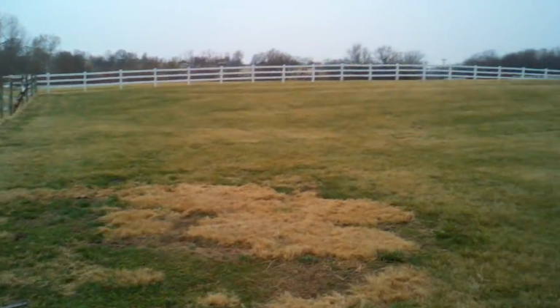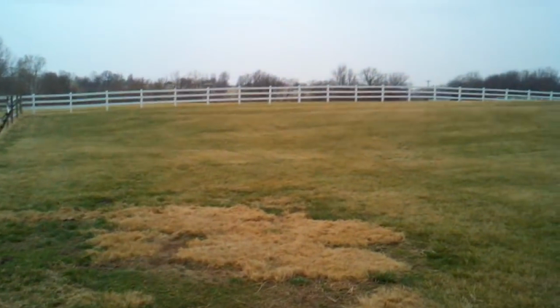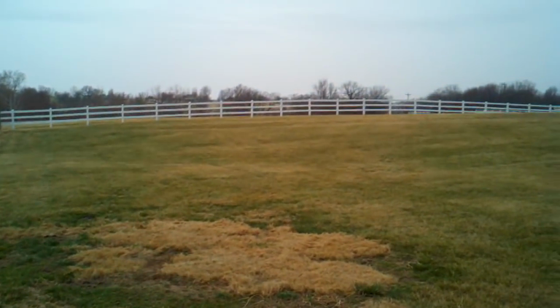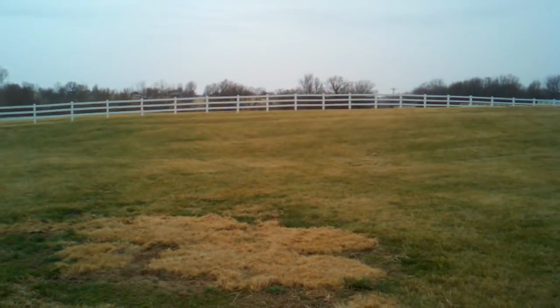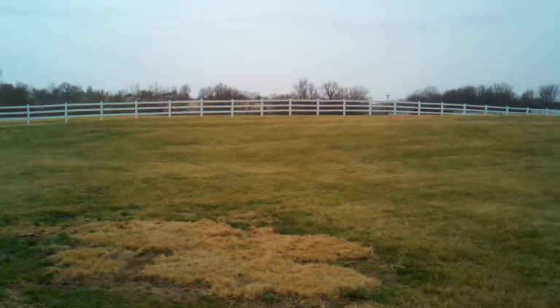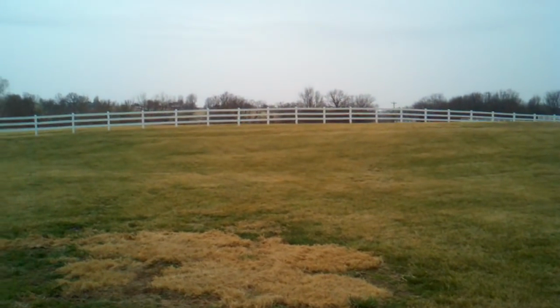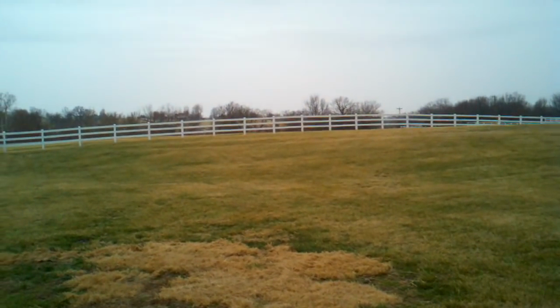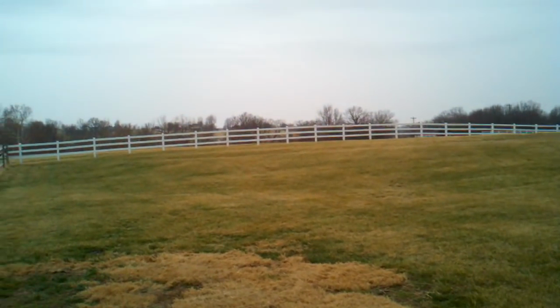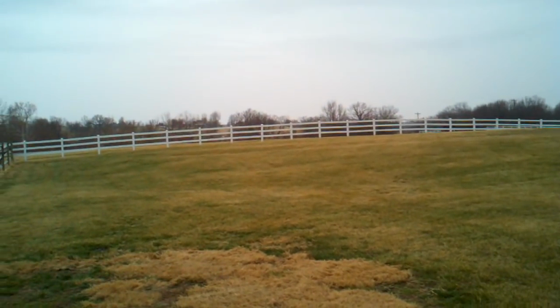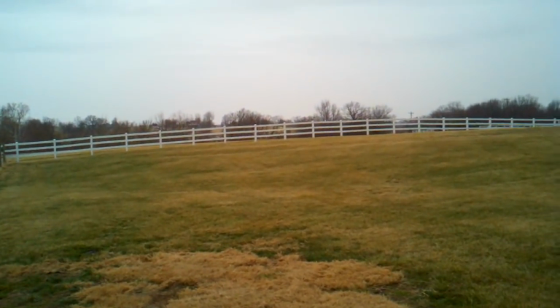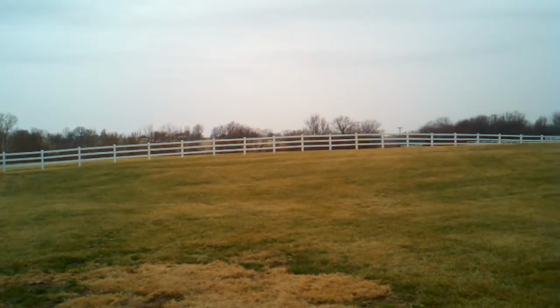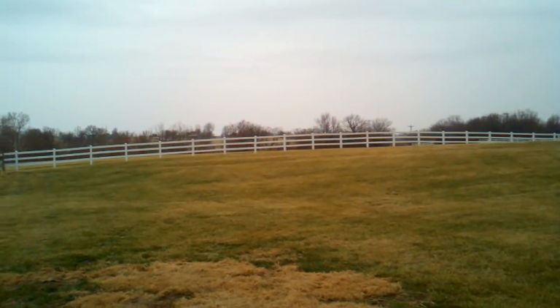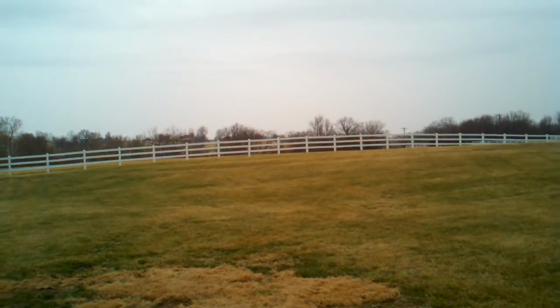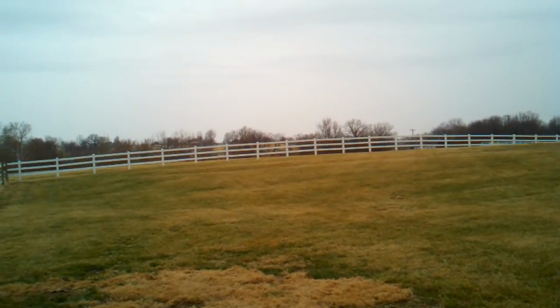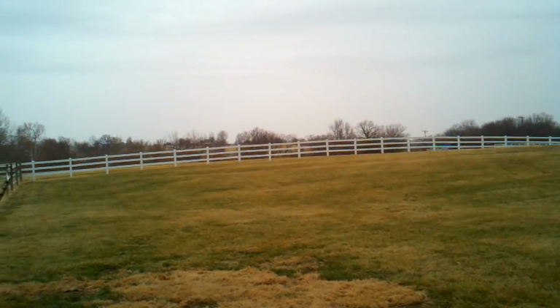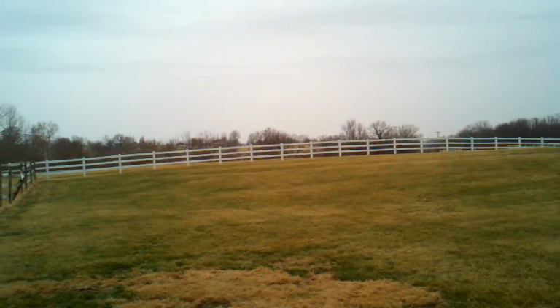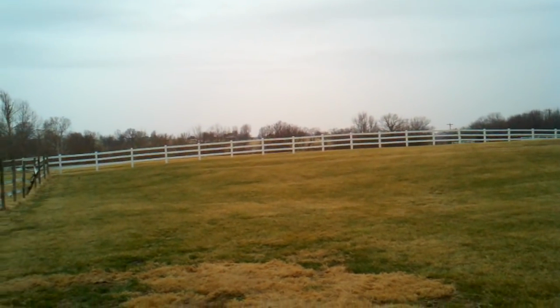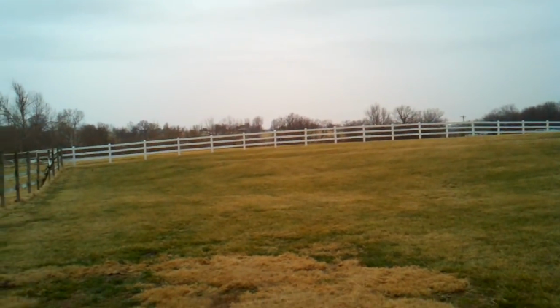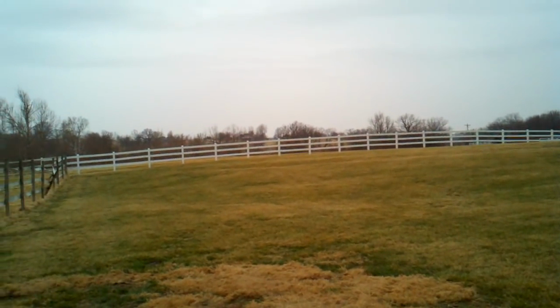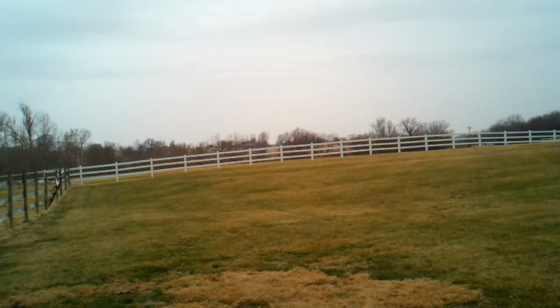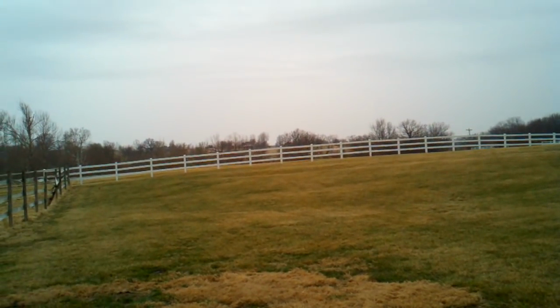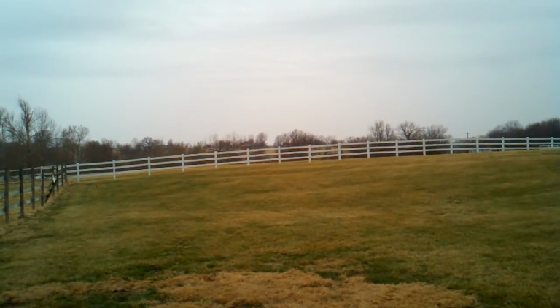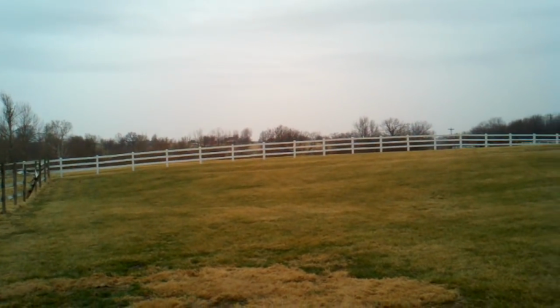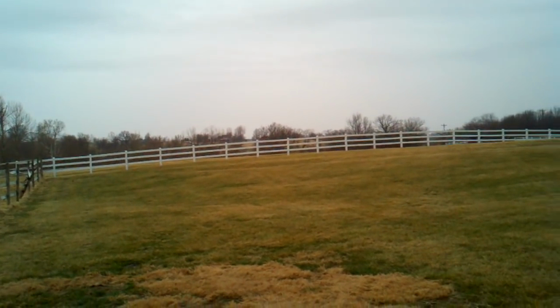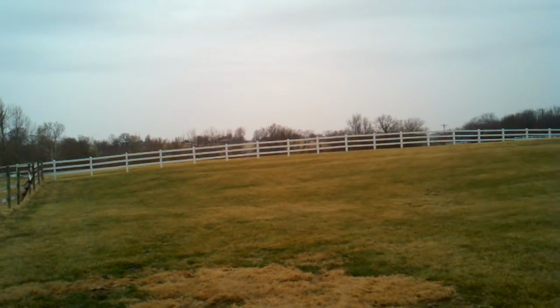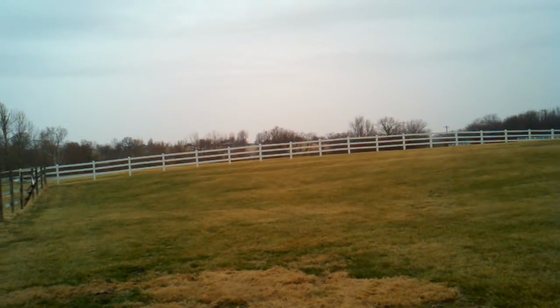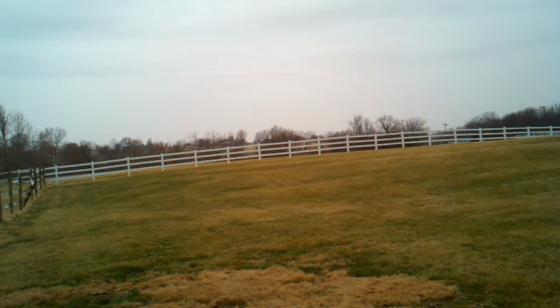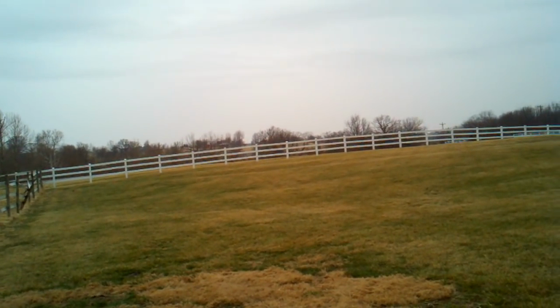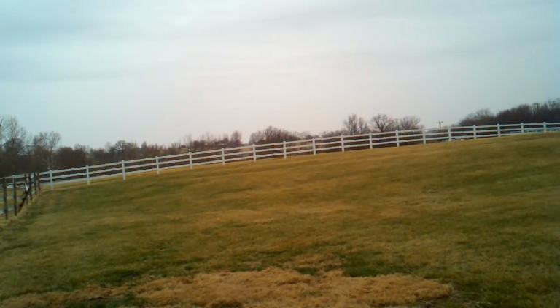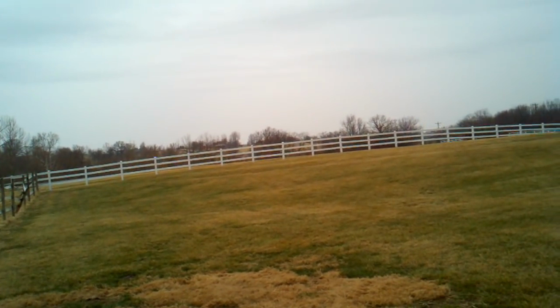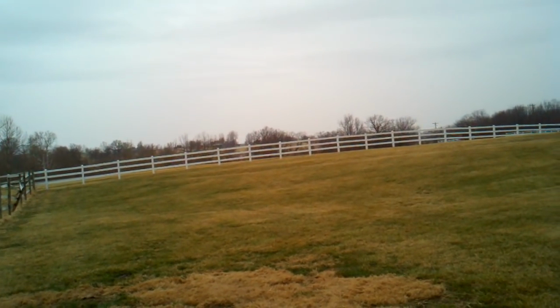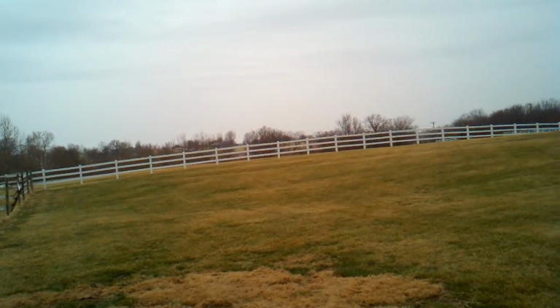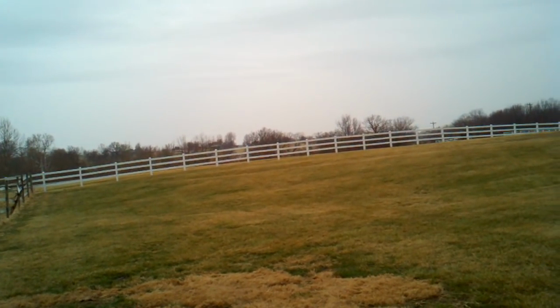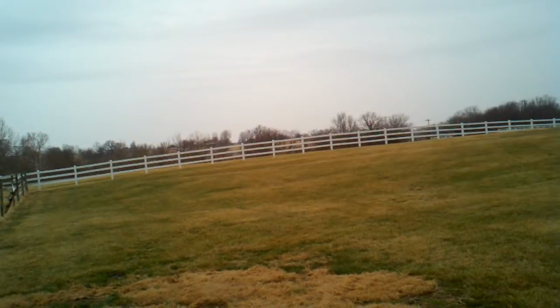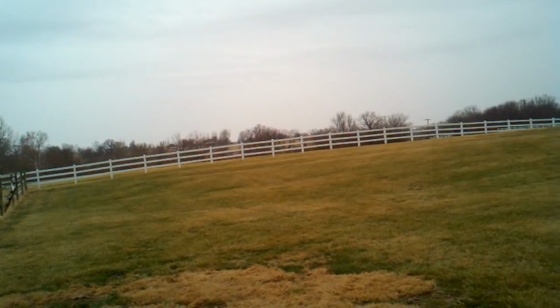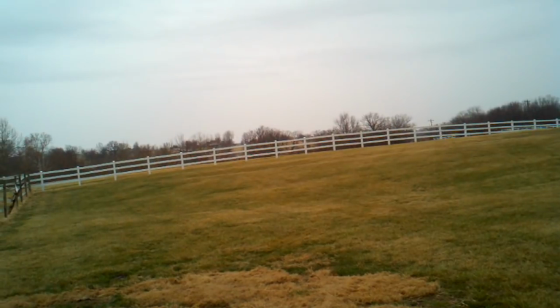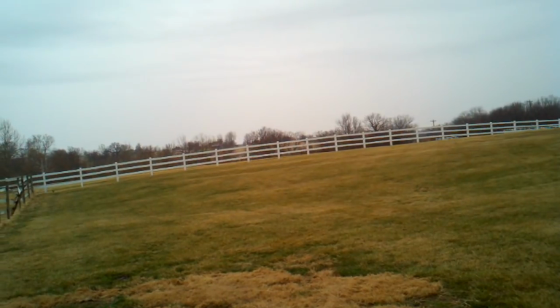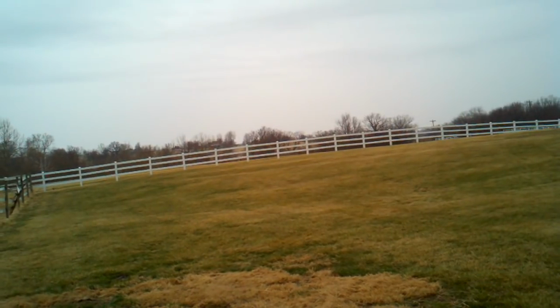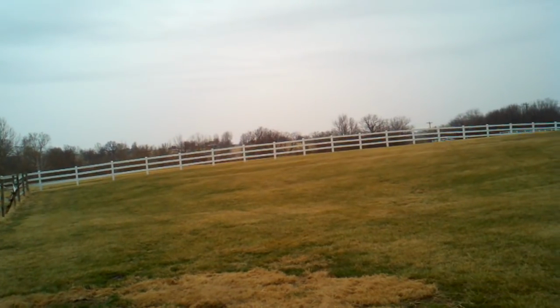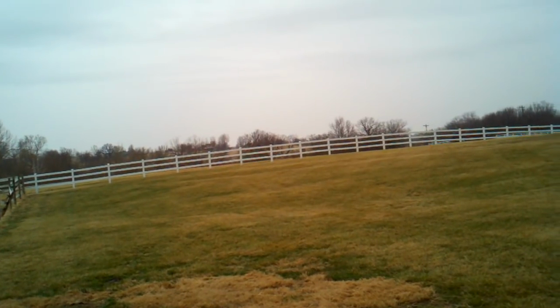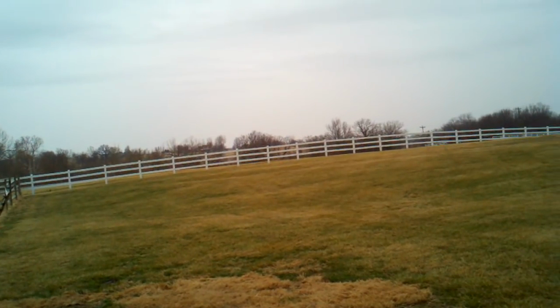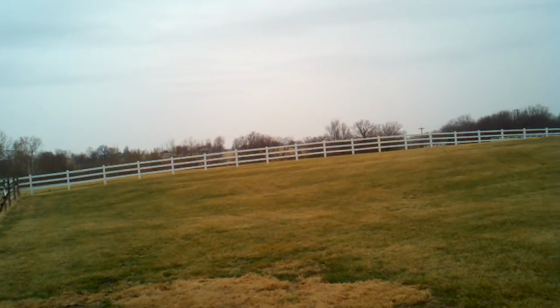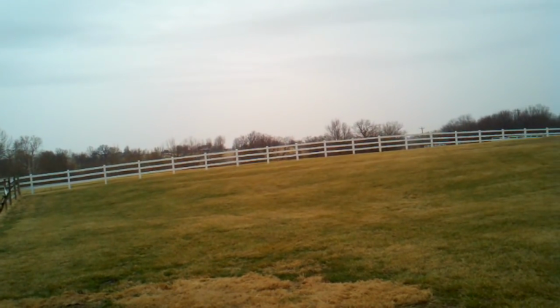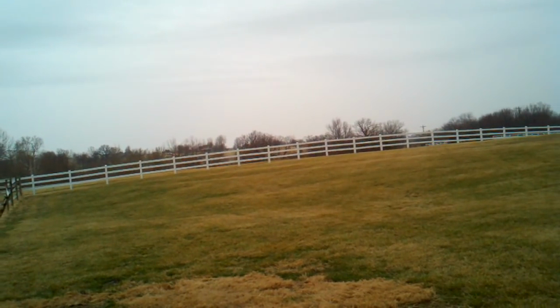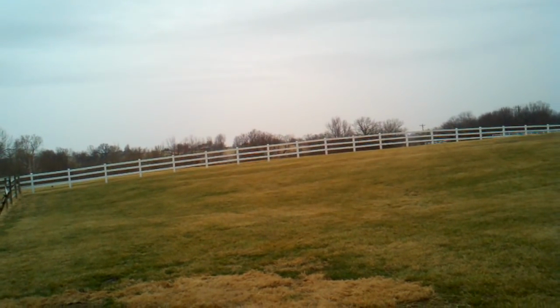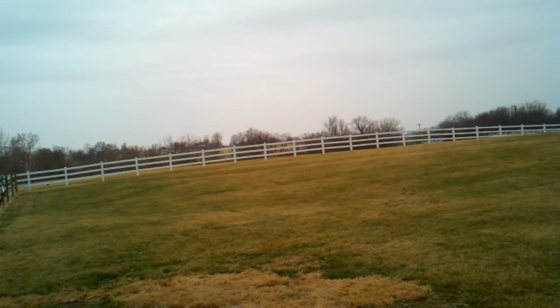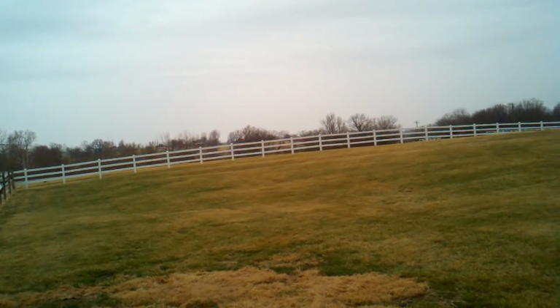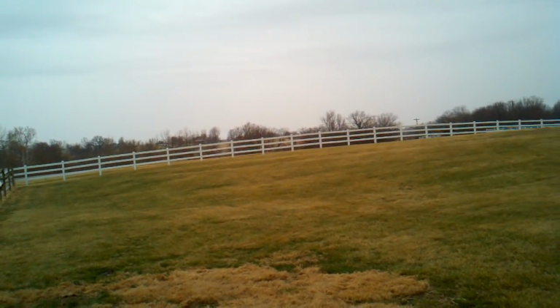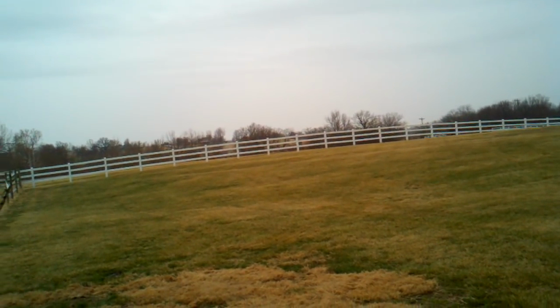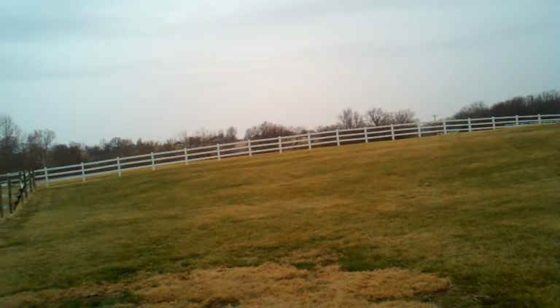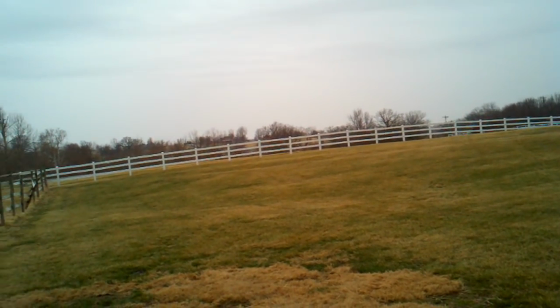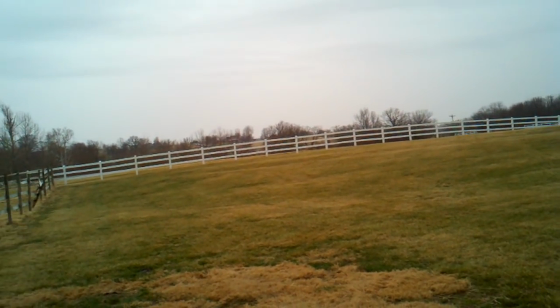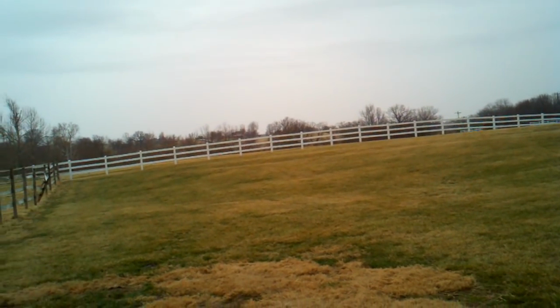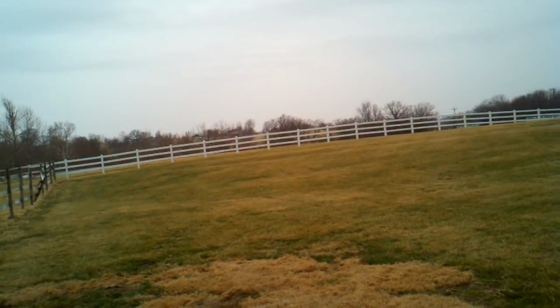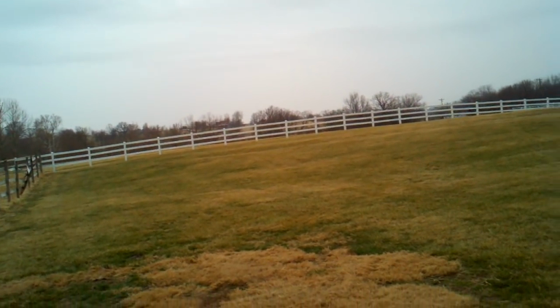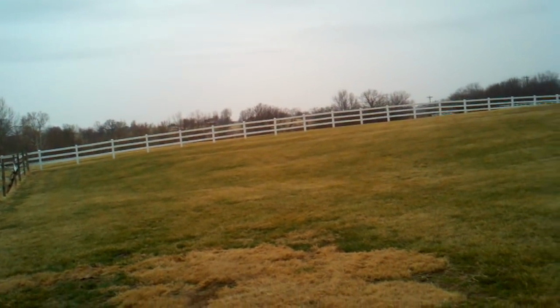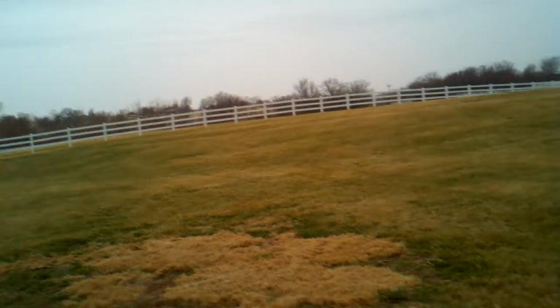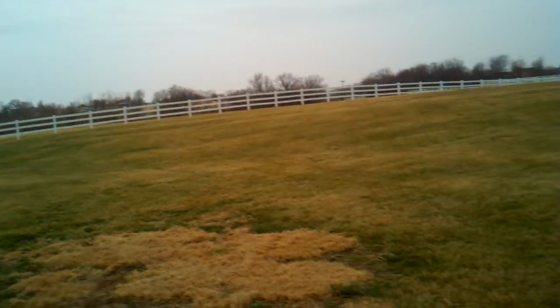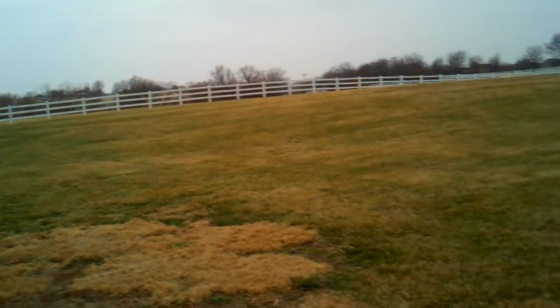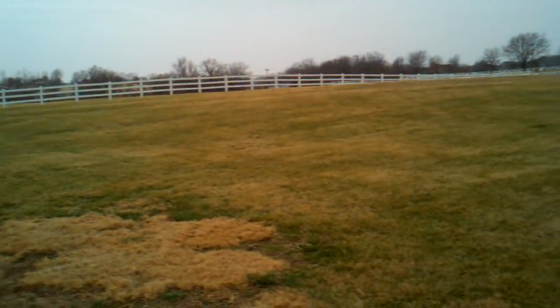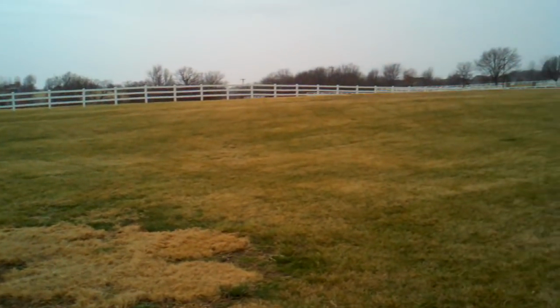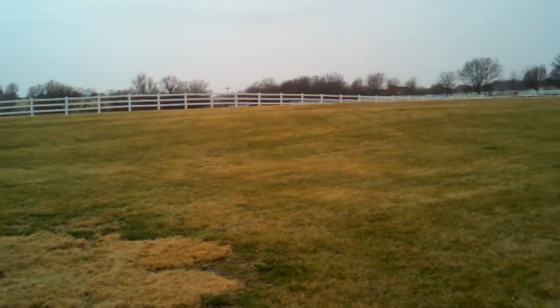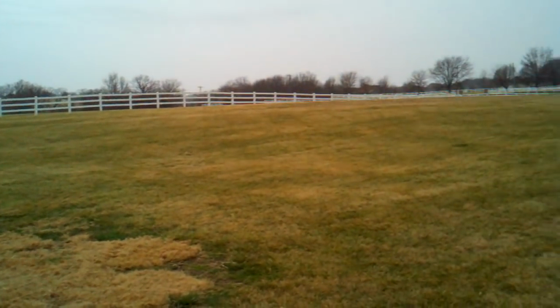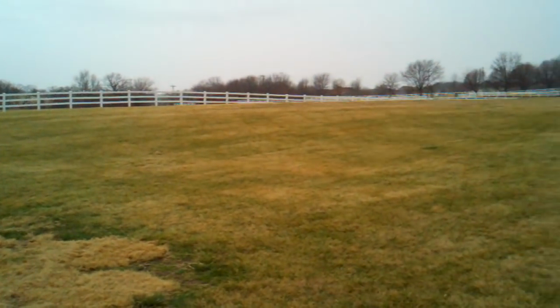Got us a nice little rain. It's been coming down for about an hour now, fairly steady.